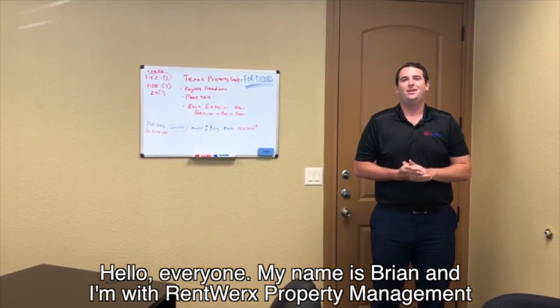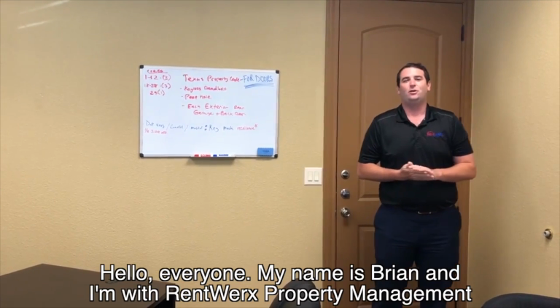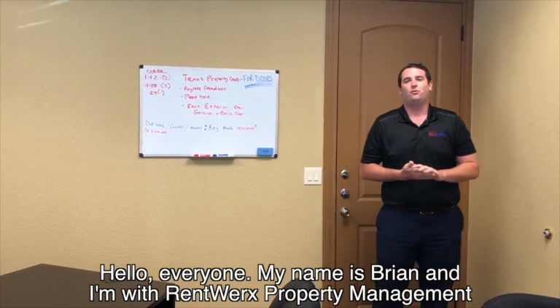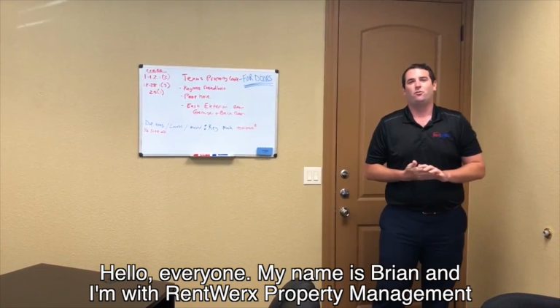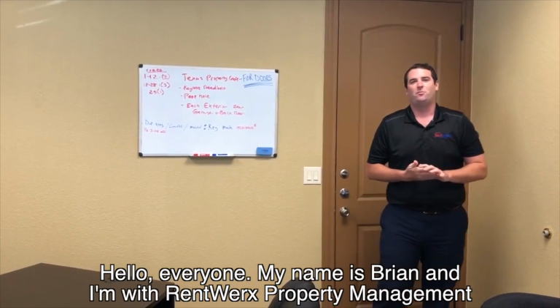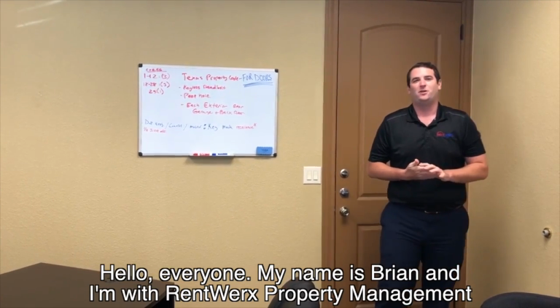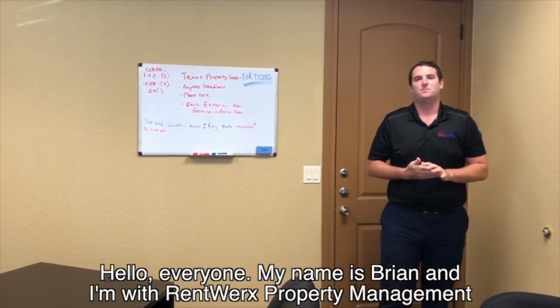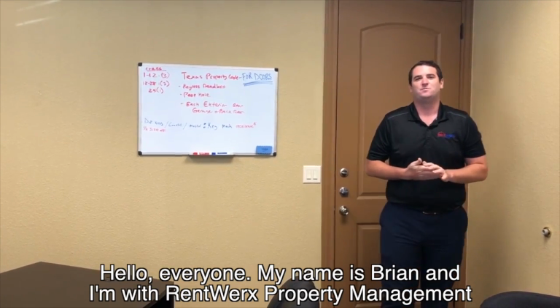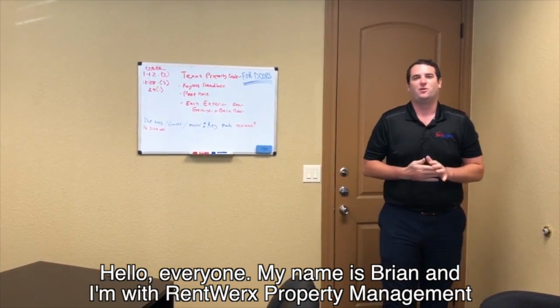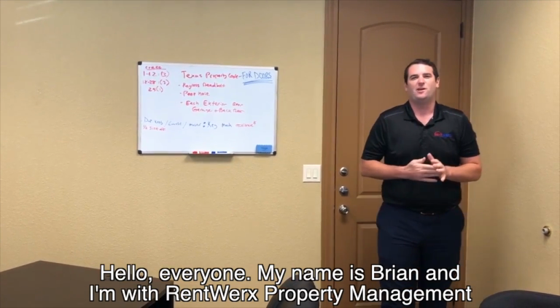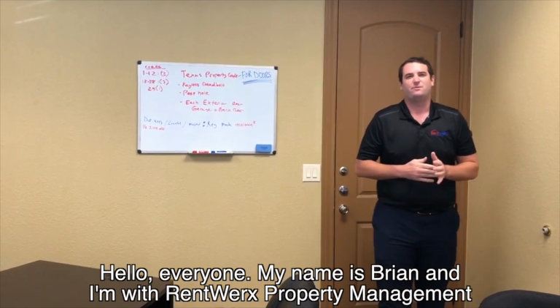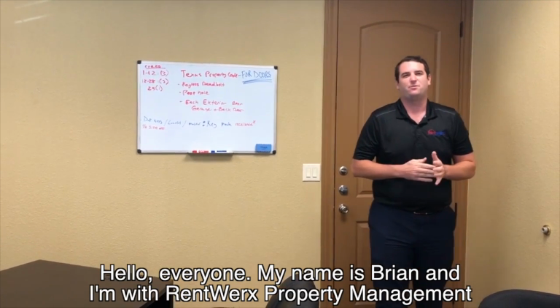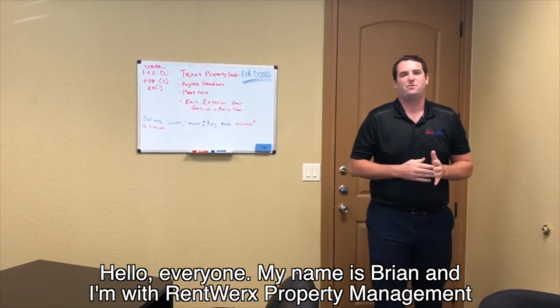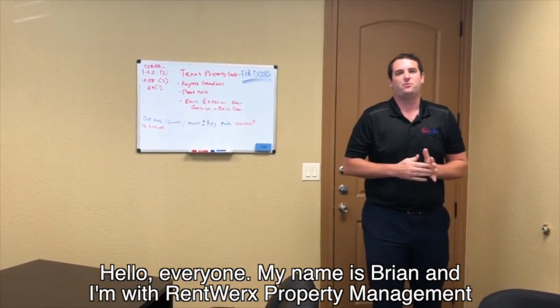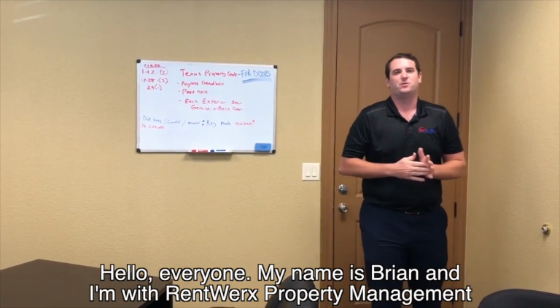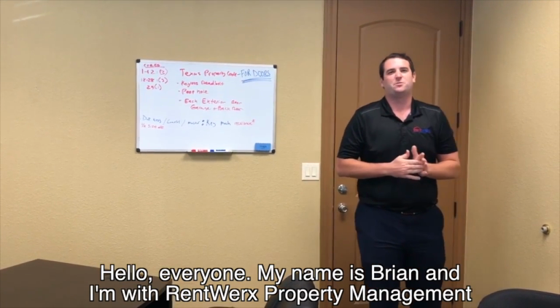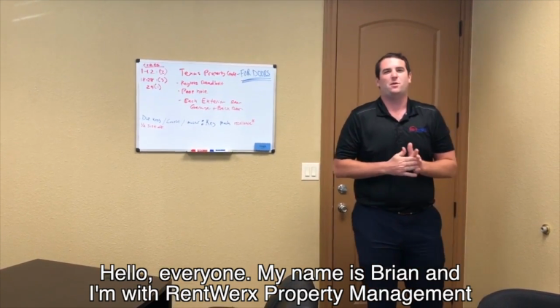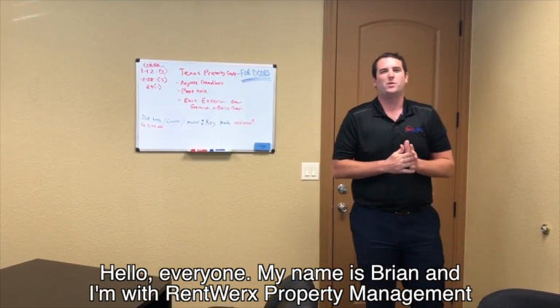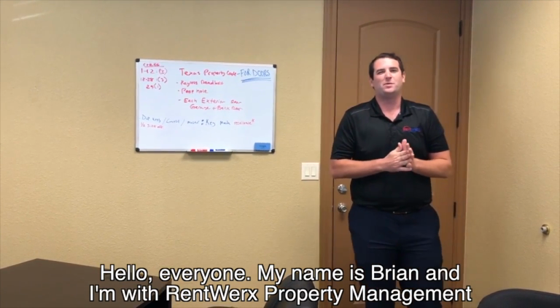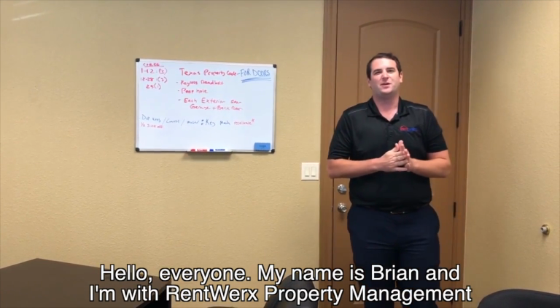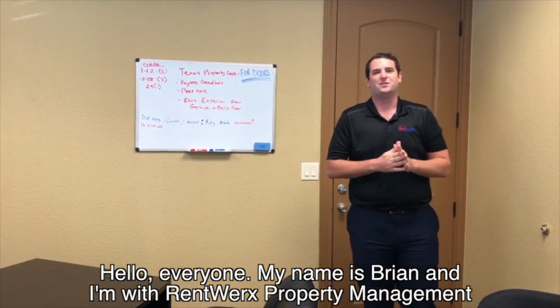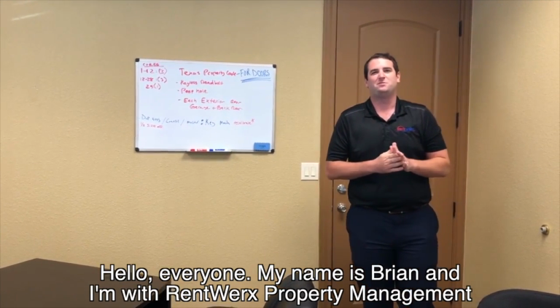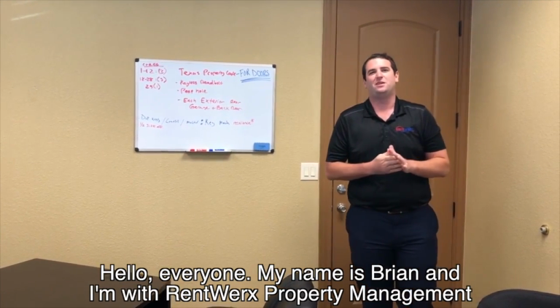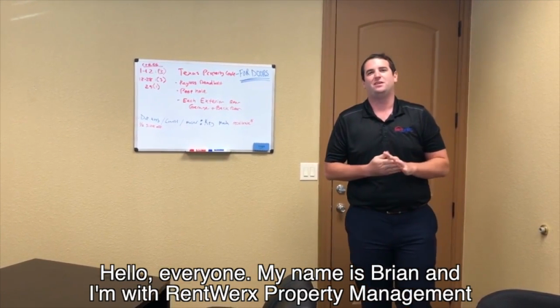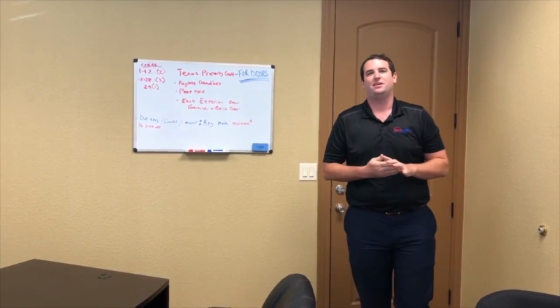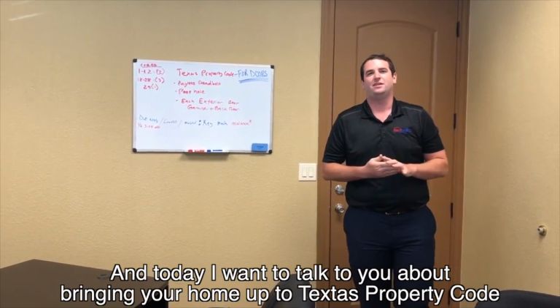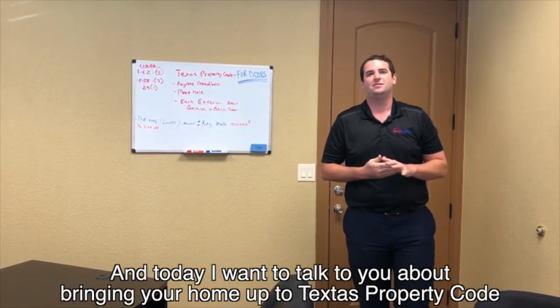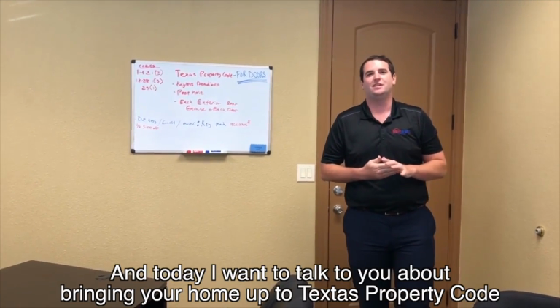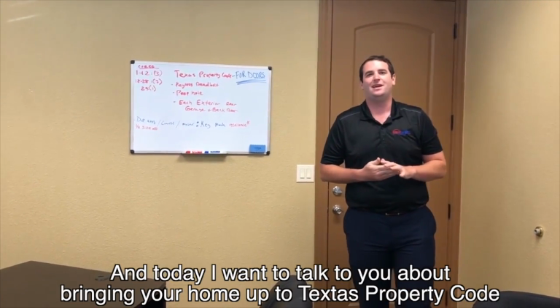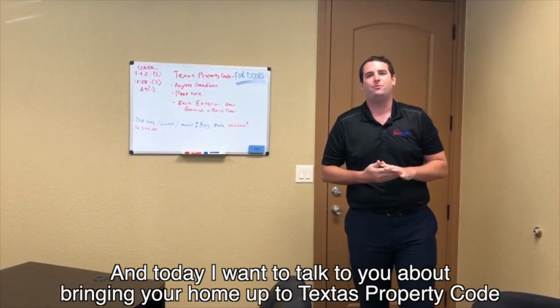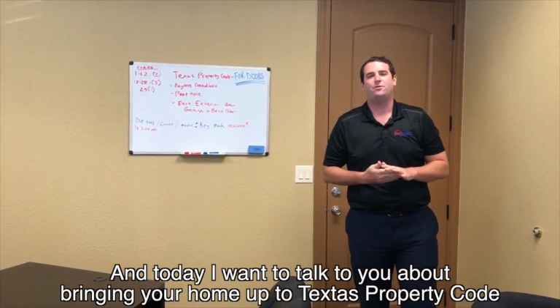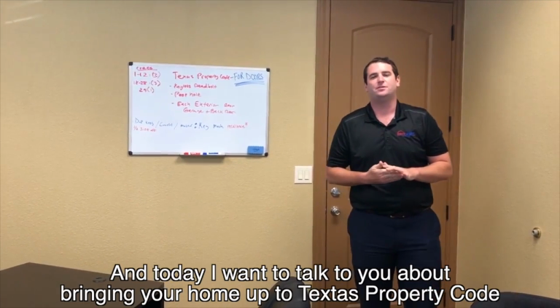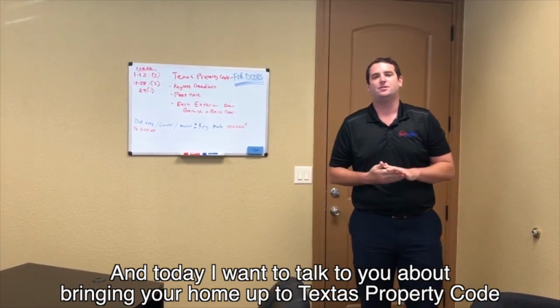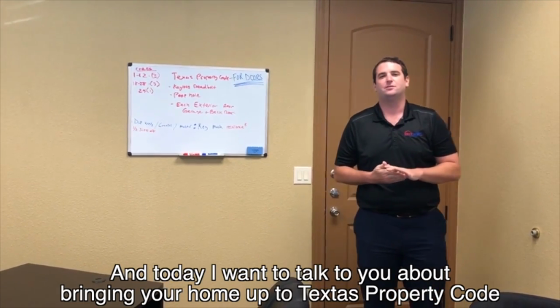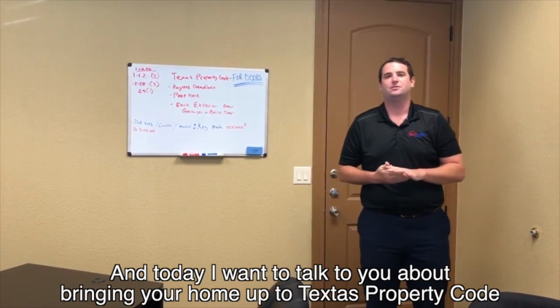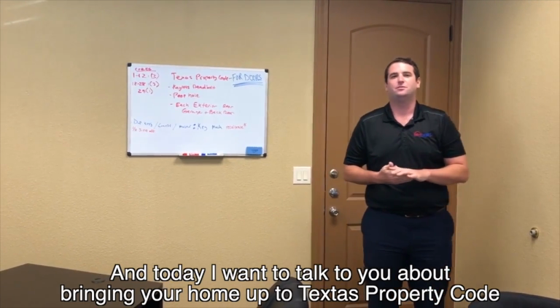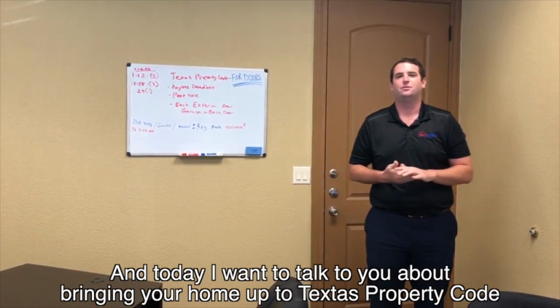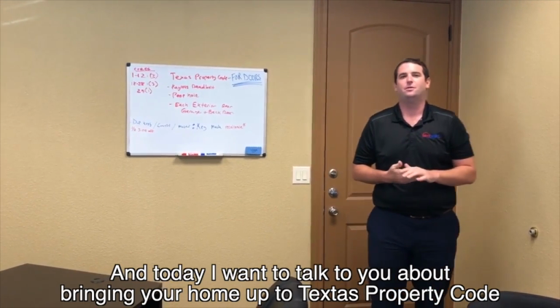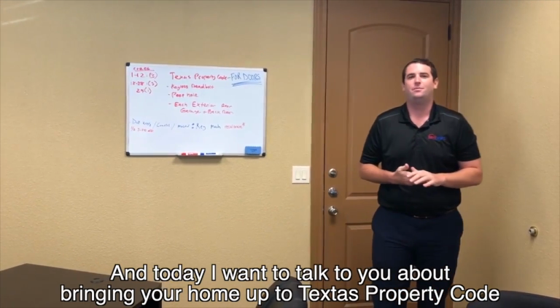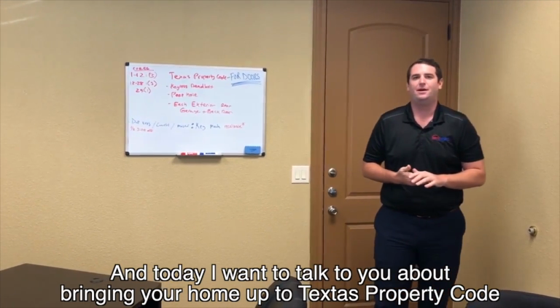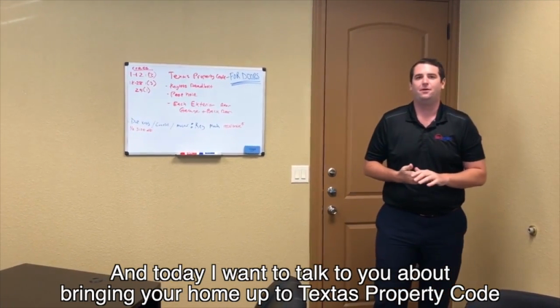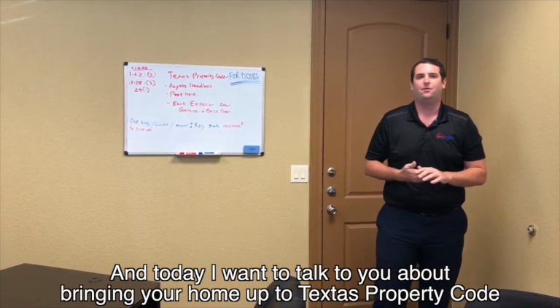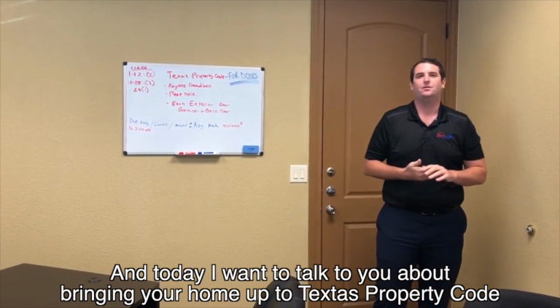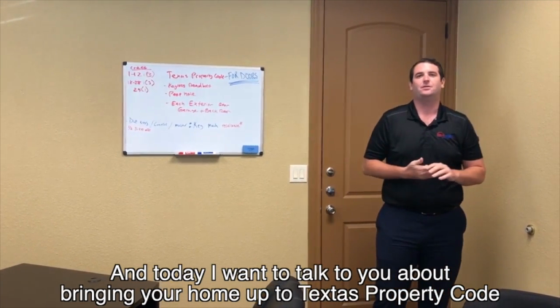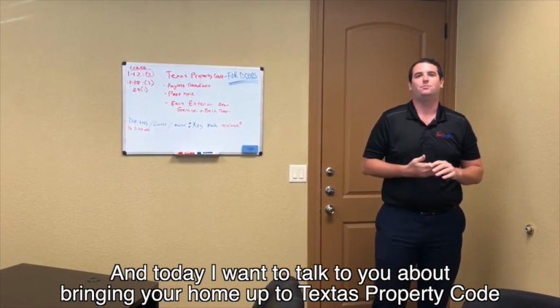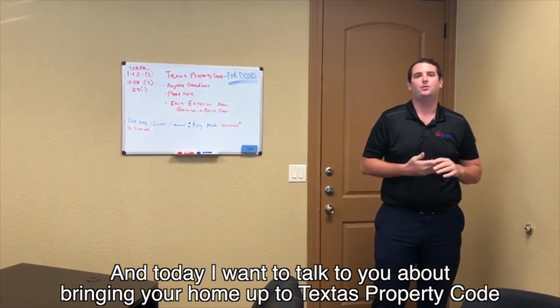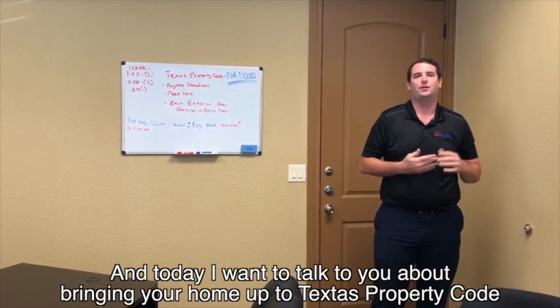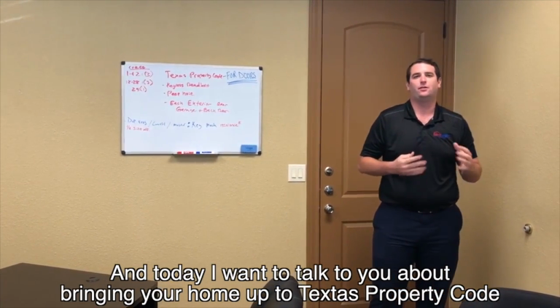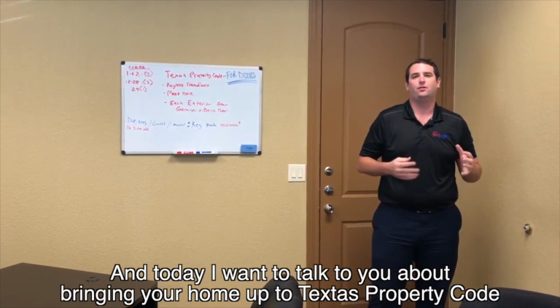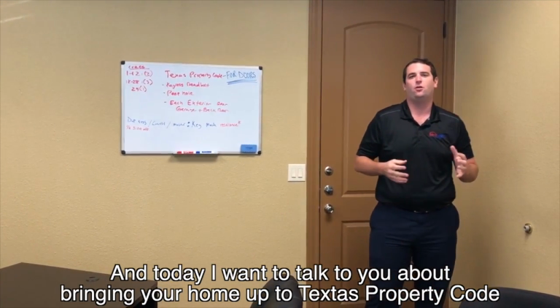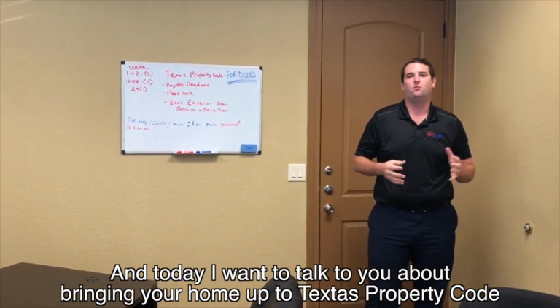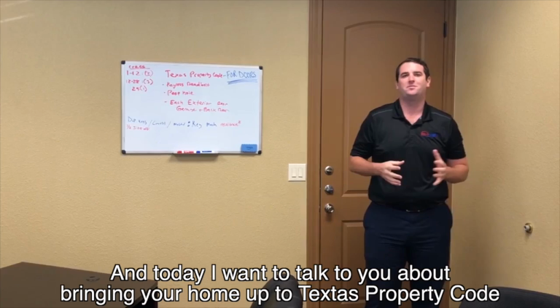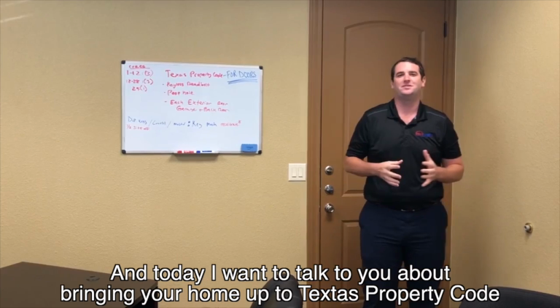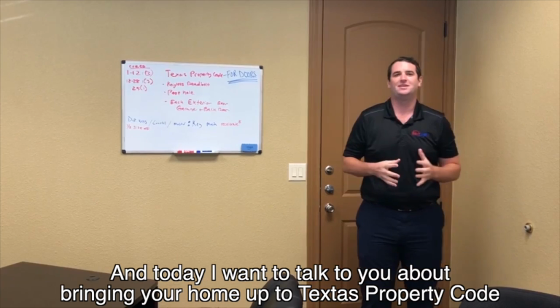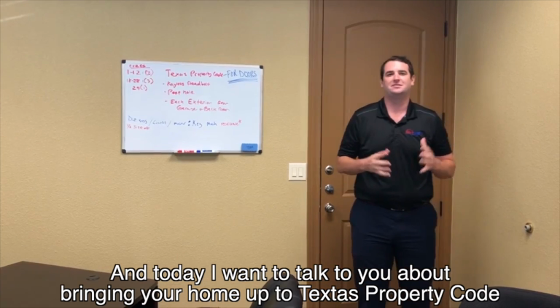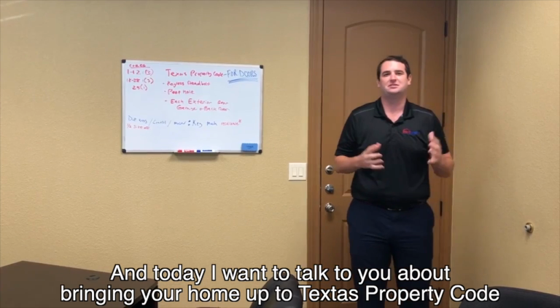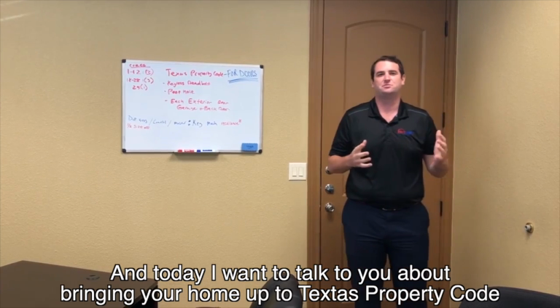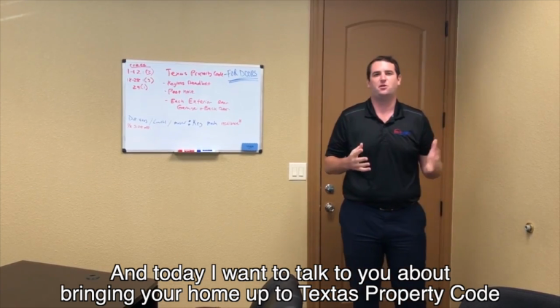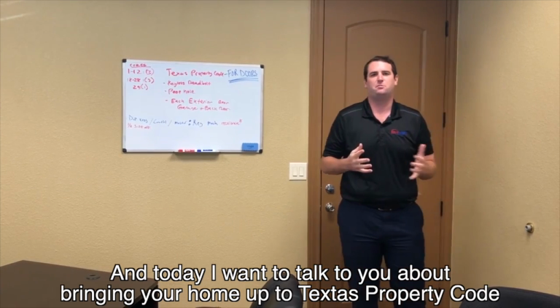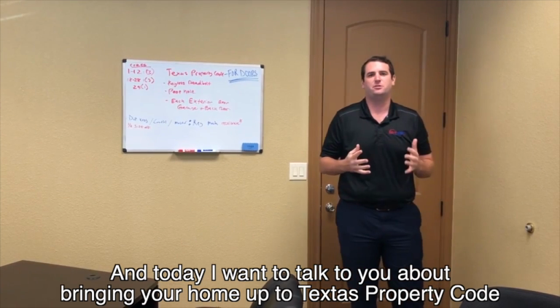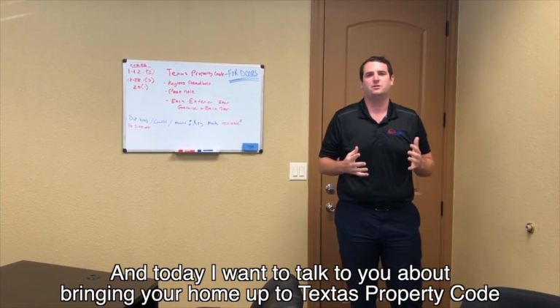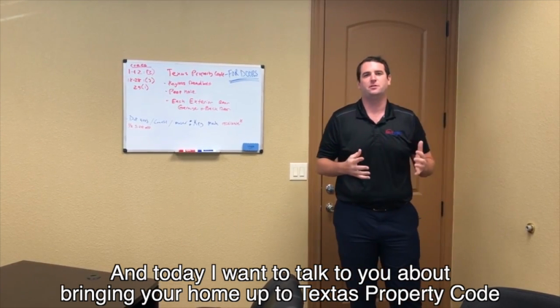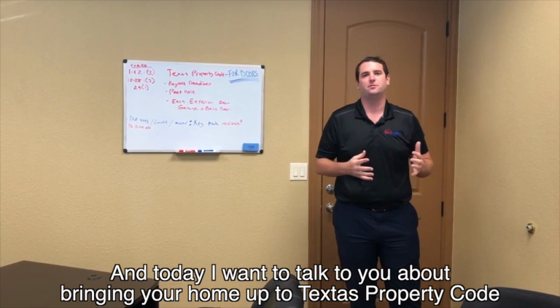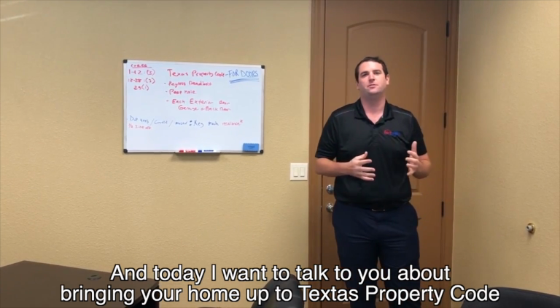Hello everyone, my name is Brian with RentWorks Property Management and today I want to talk to you about bringing your home up to Texas property code.